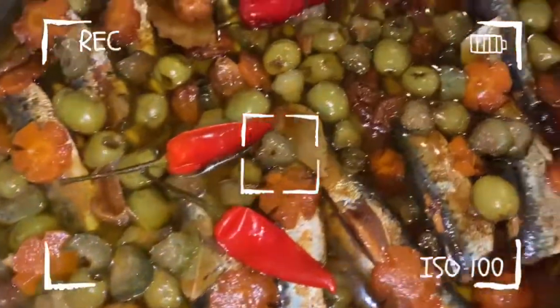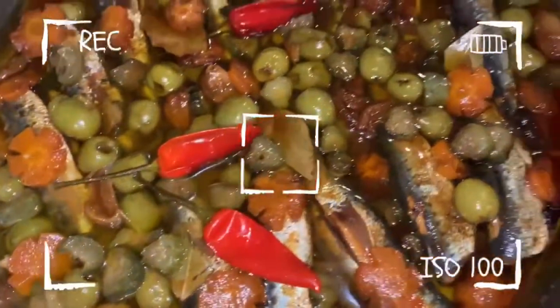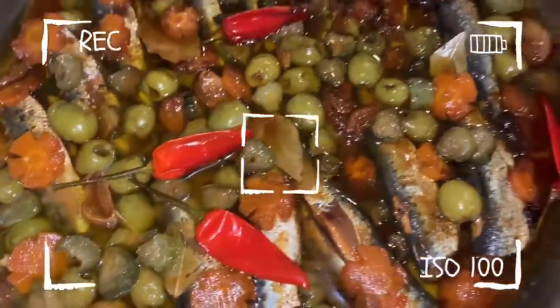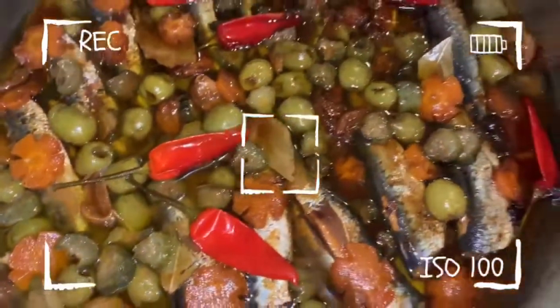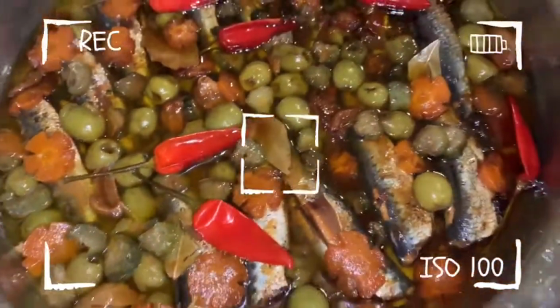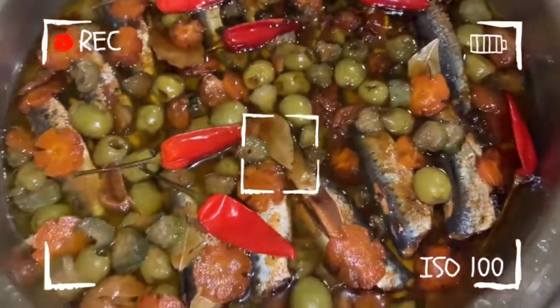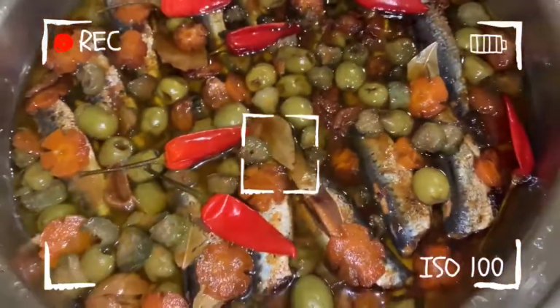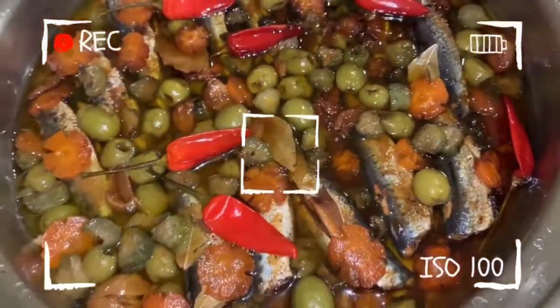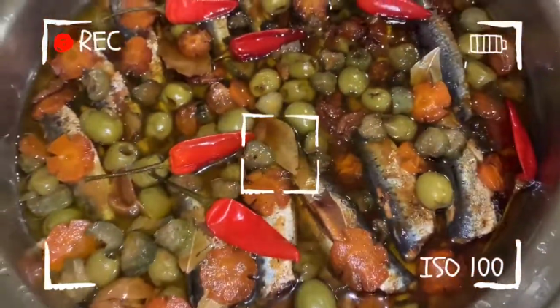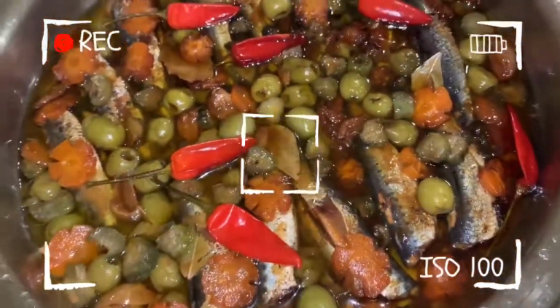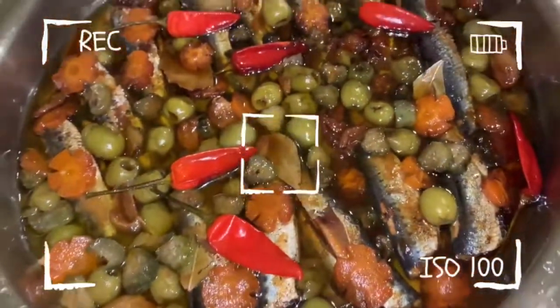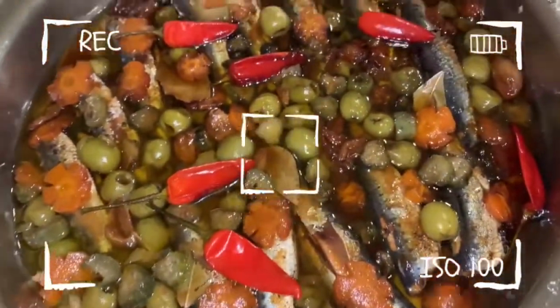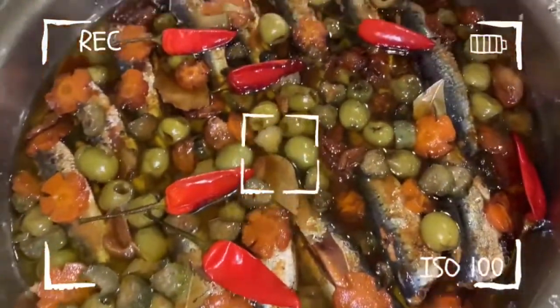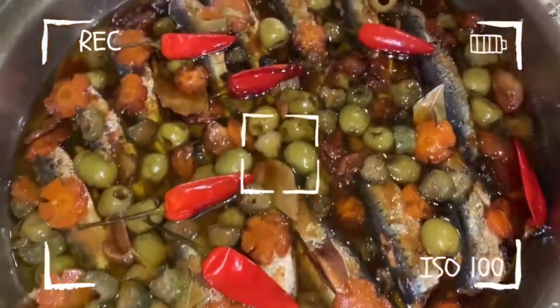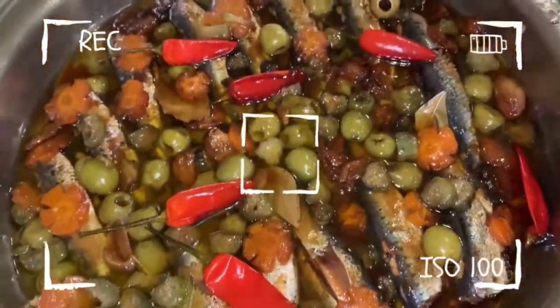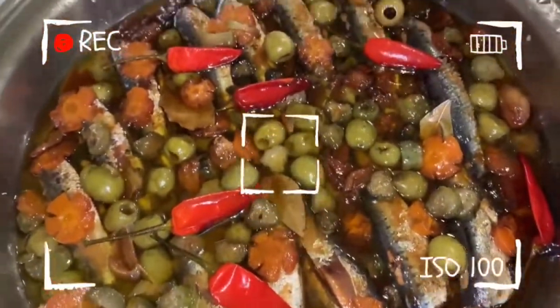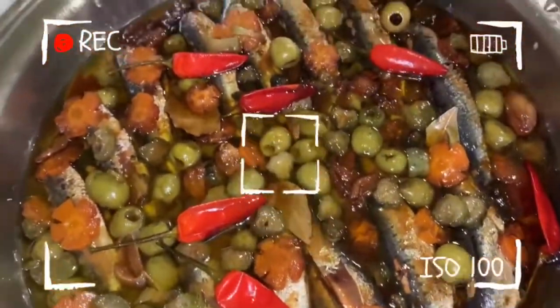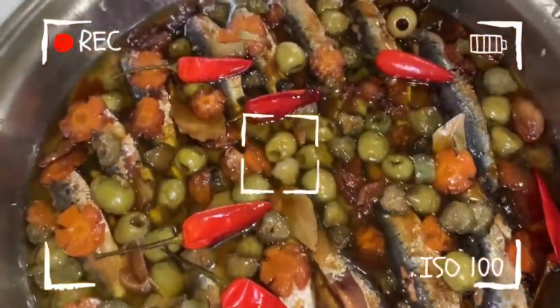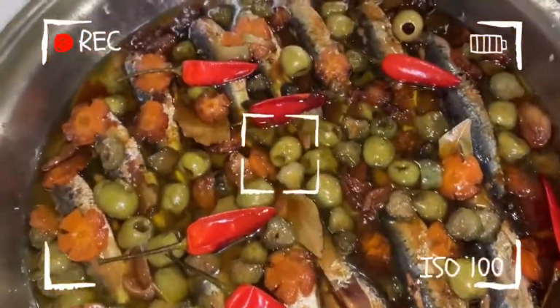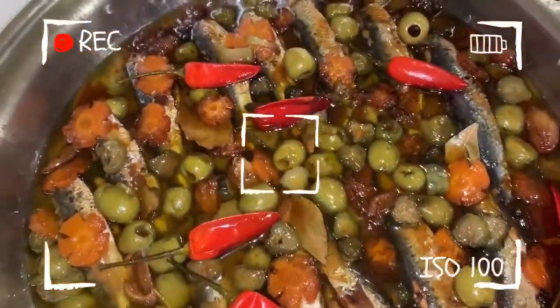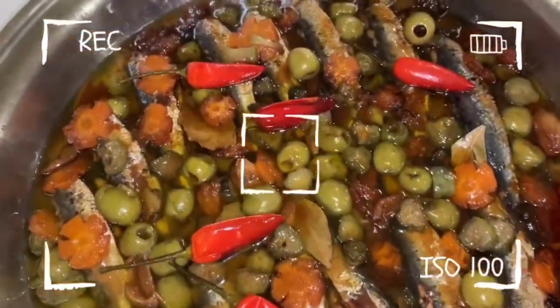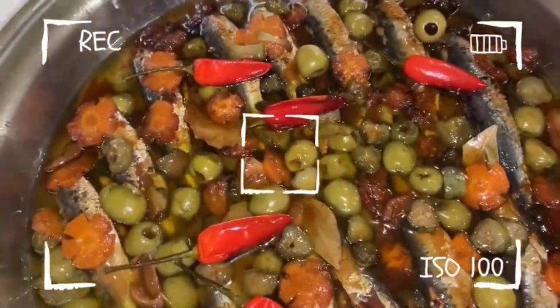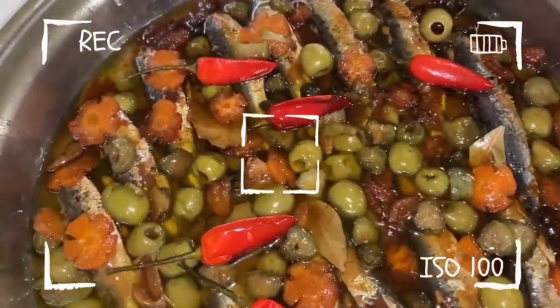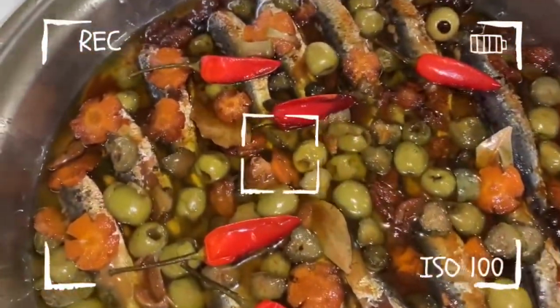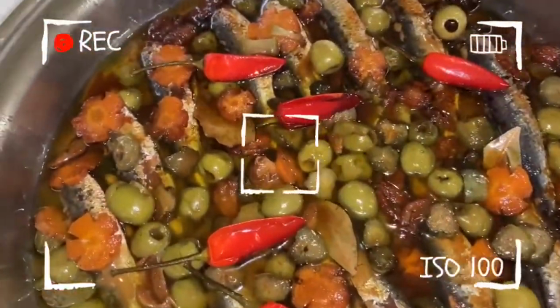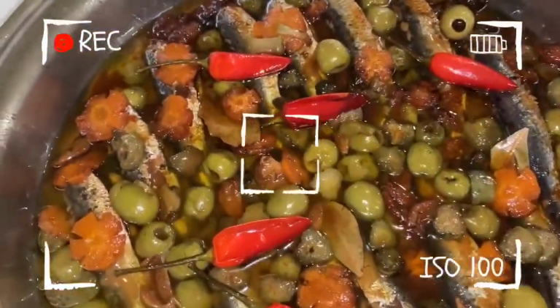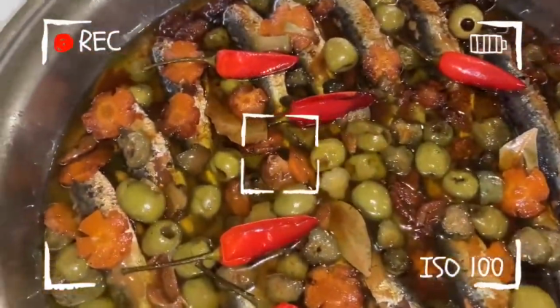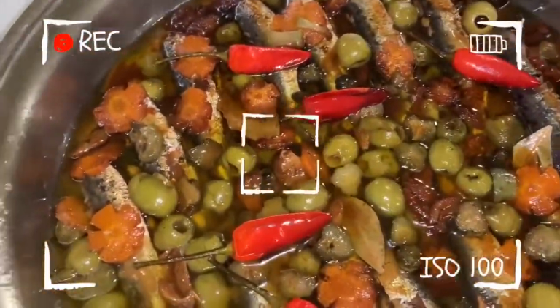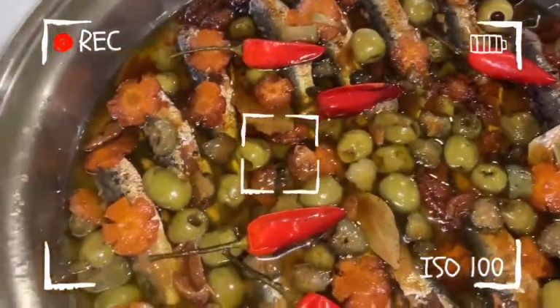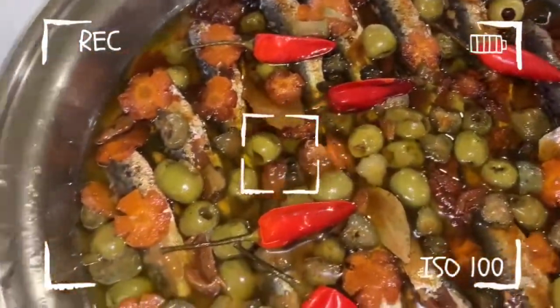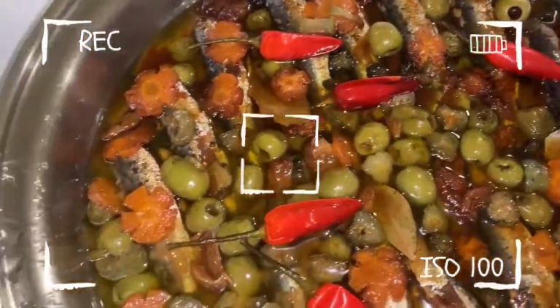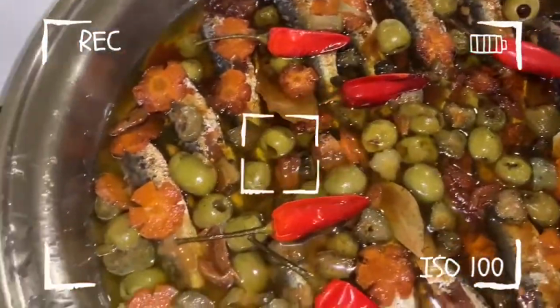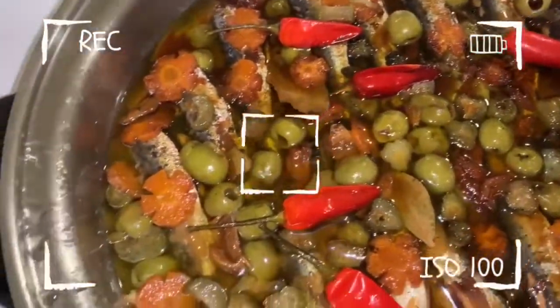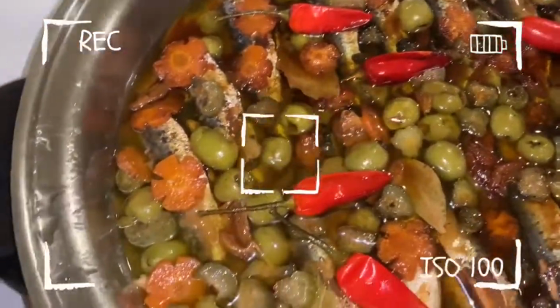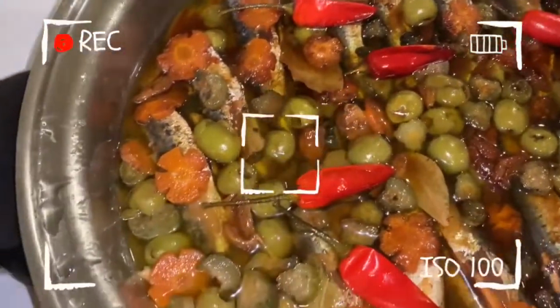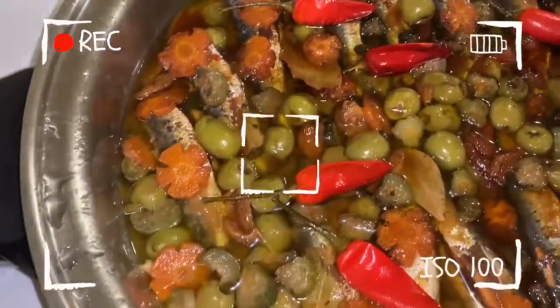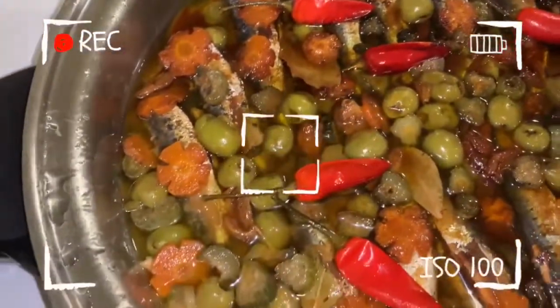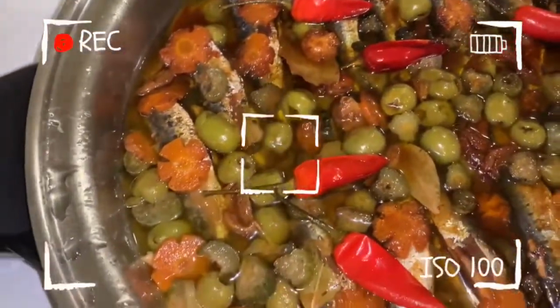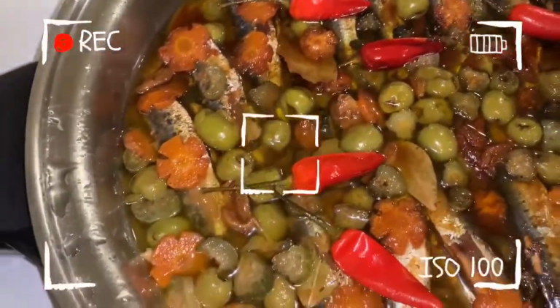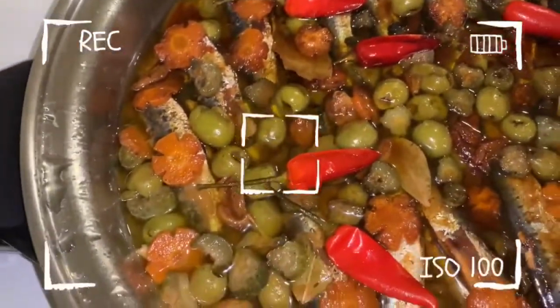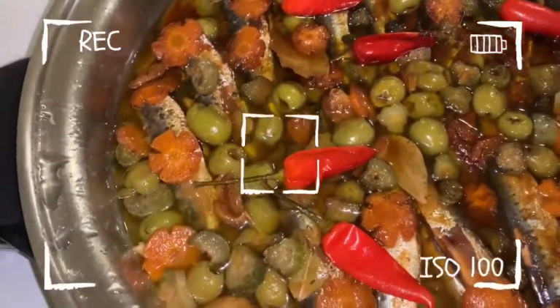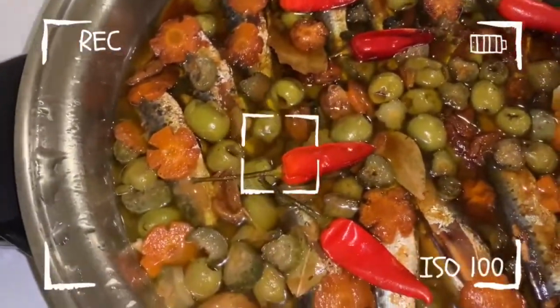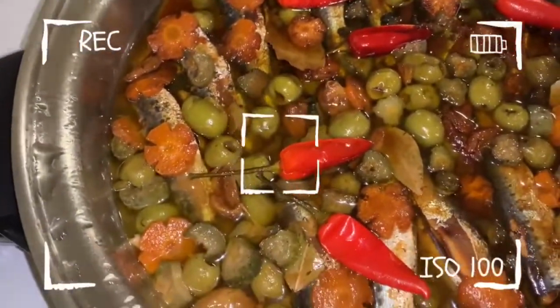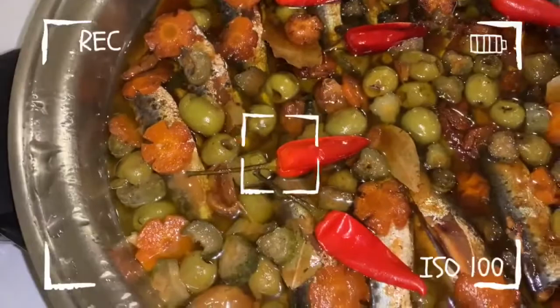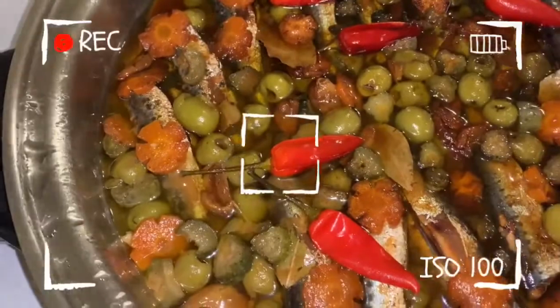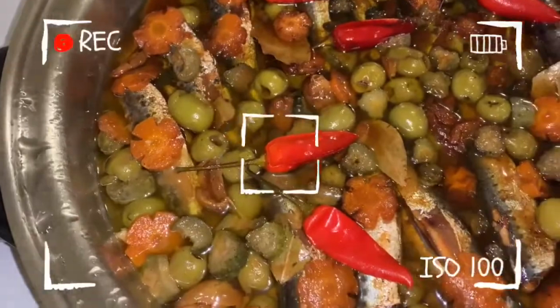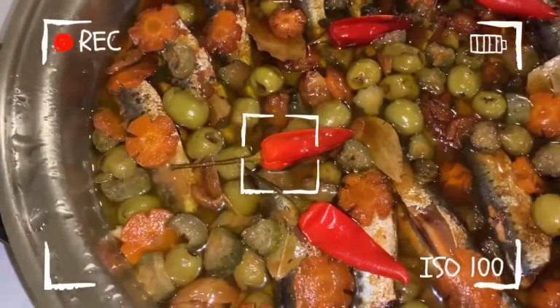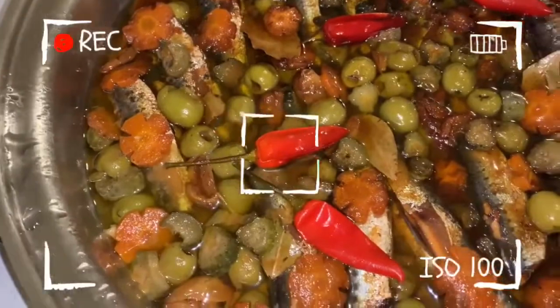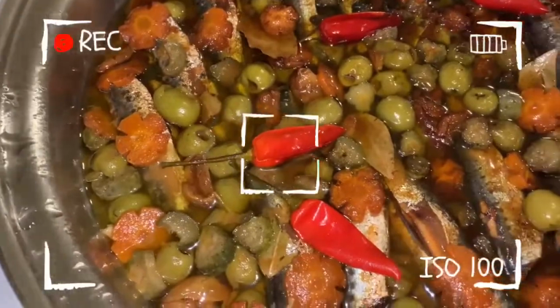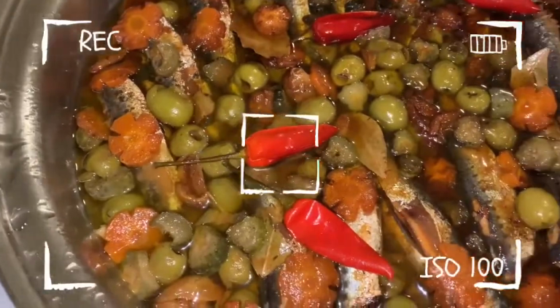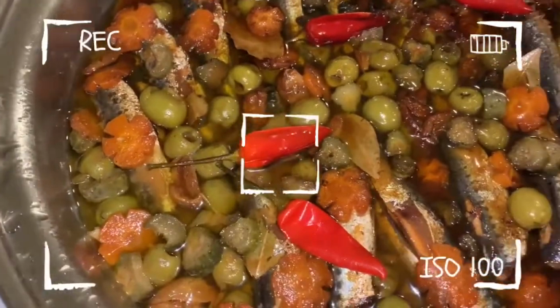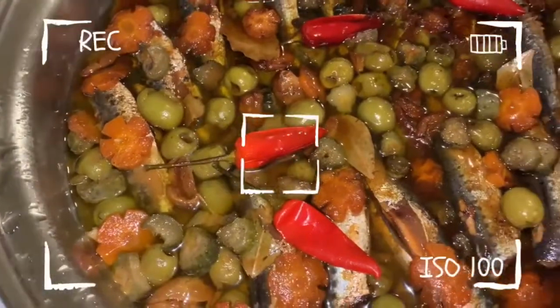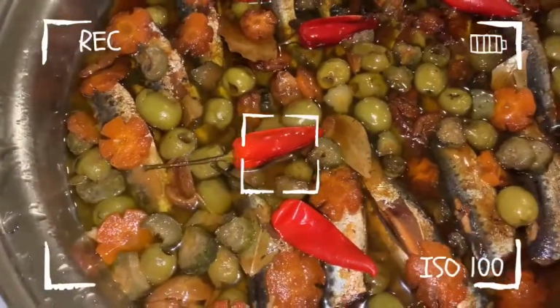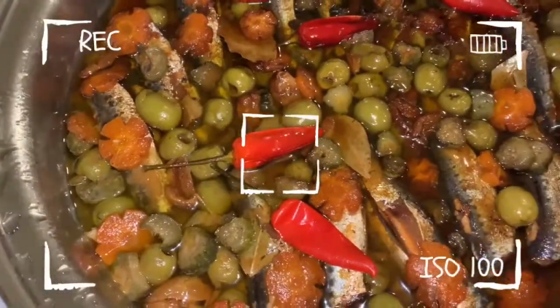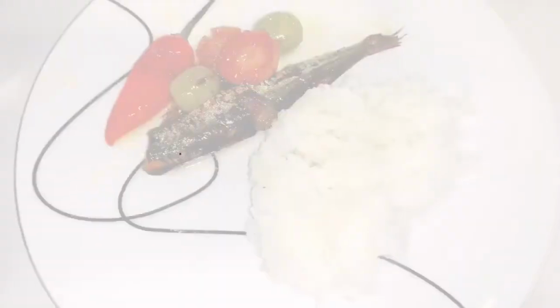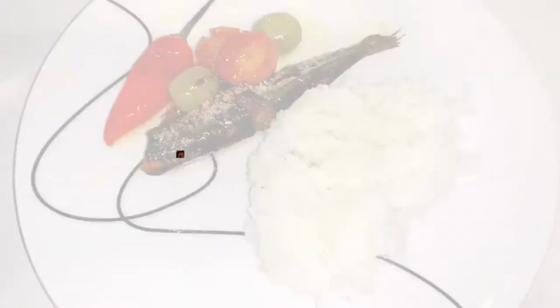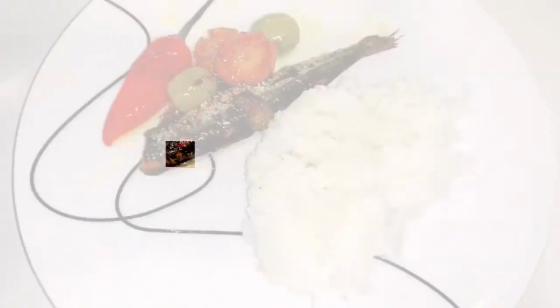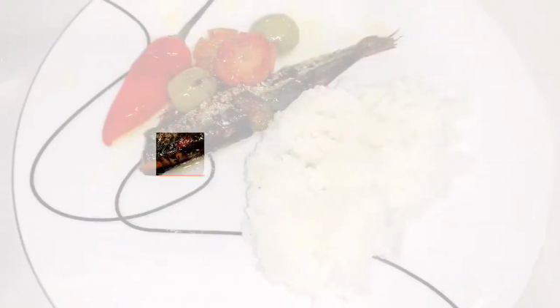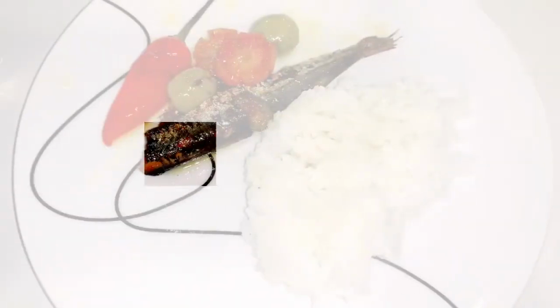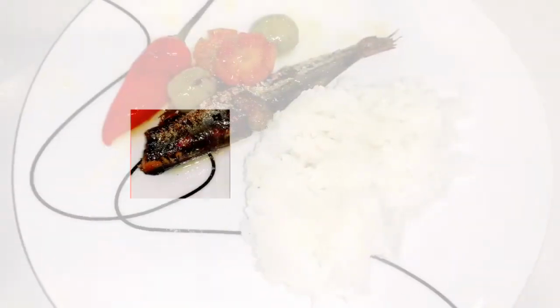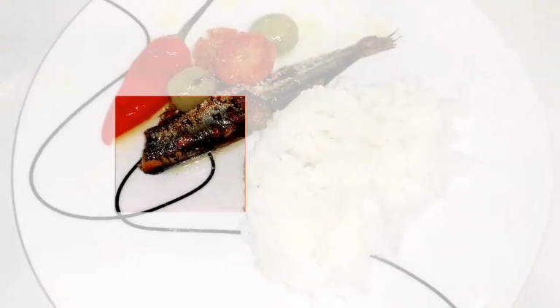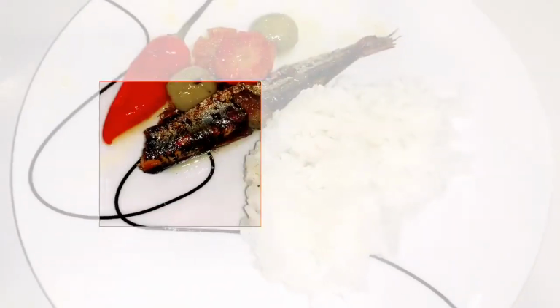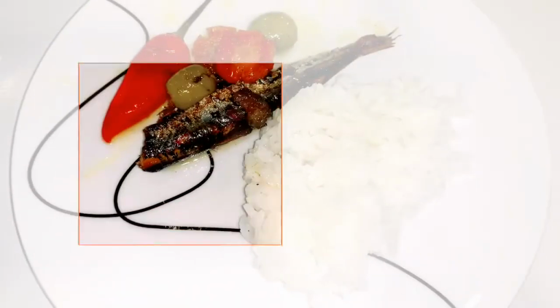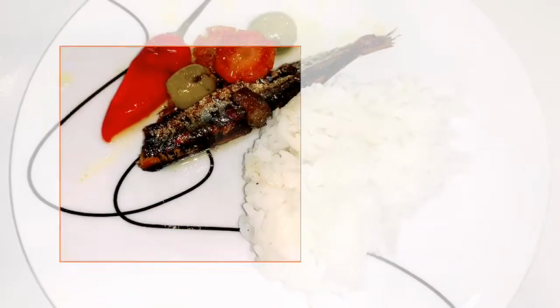Hello everyone! Today we are going to cook Spanish sardines. So let's prepare the ingredients.